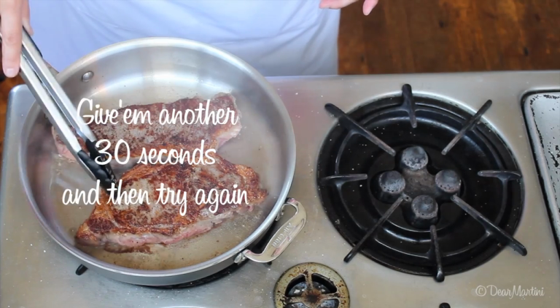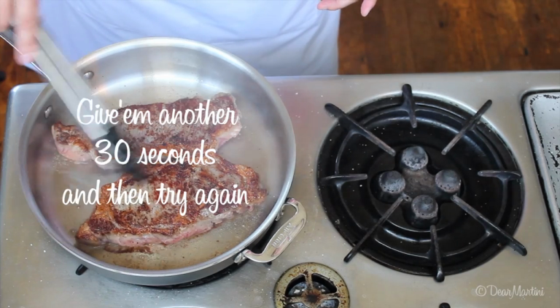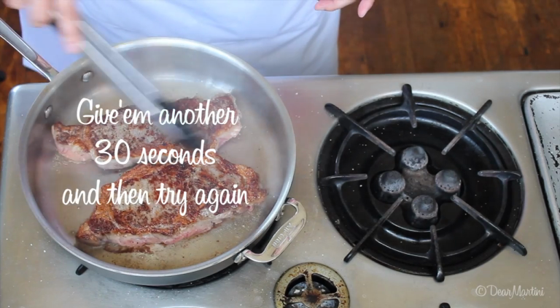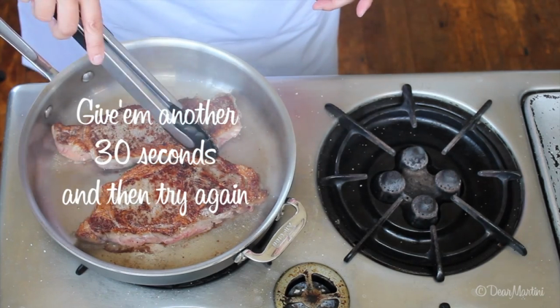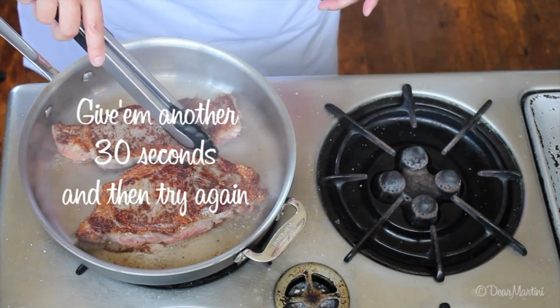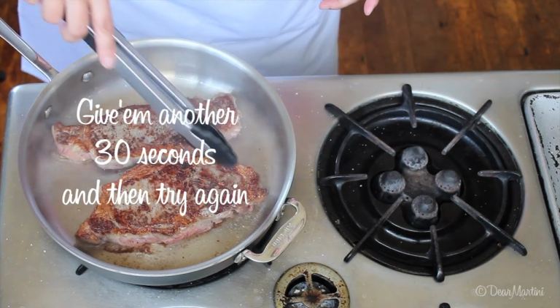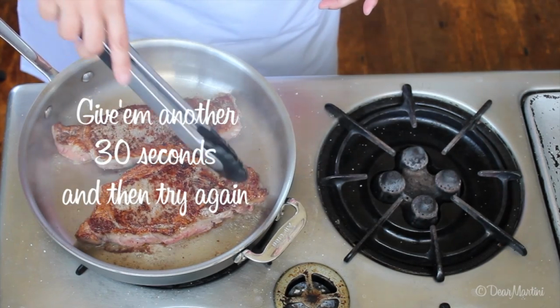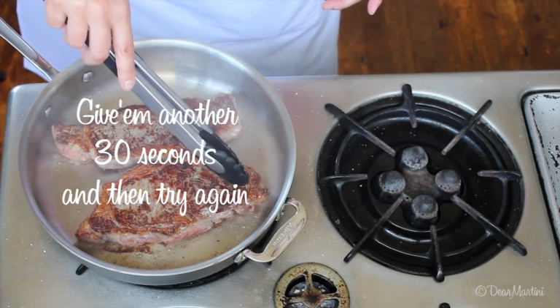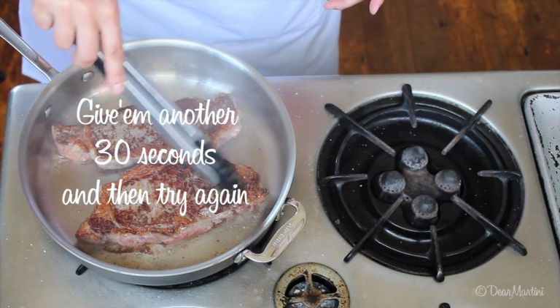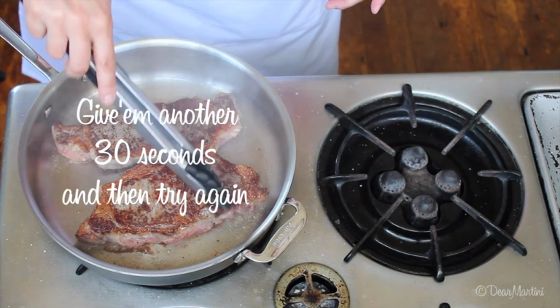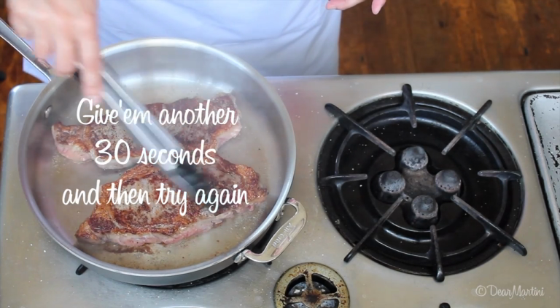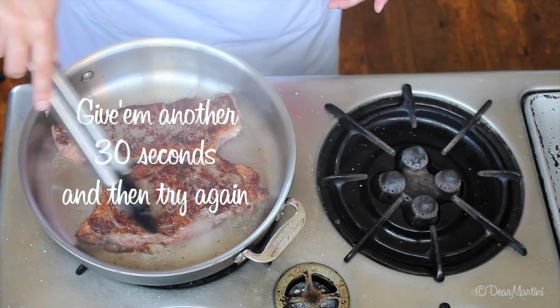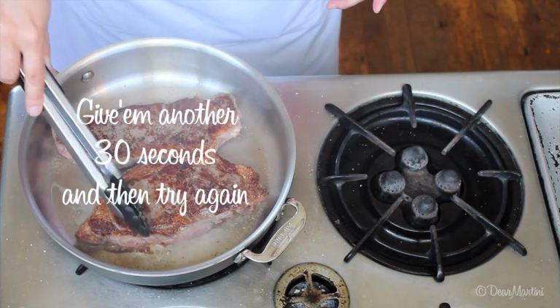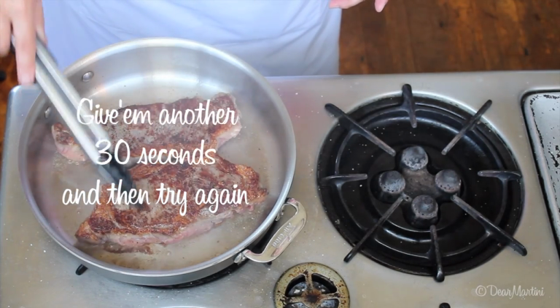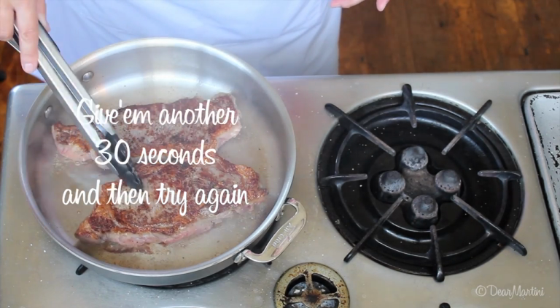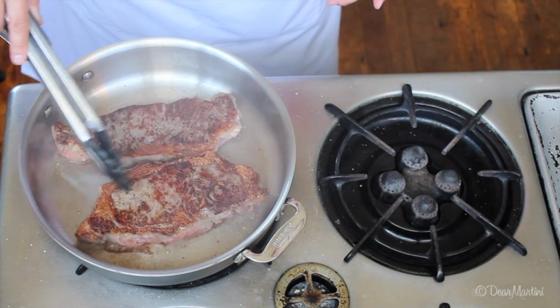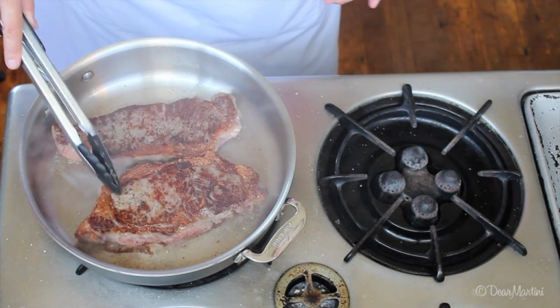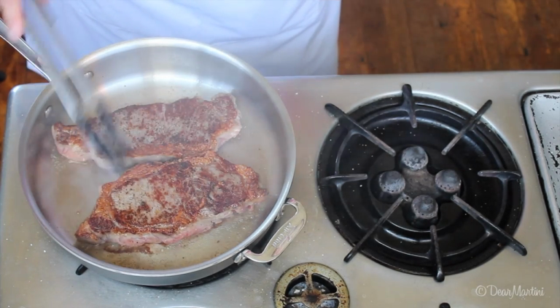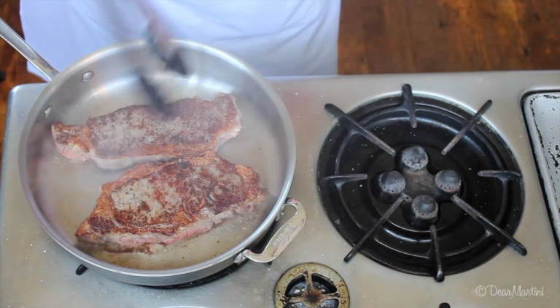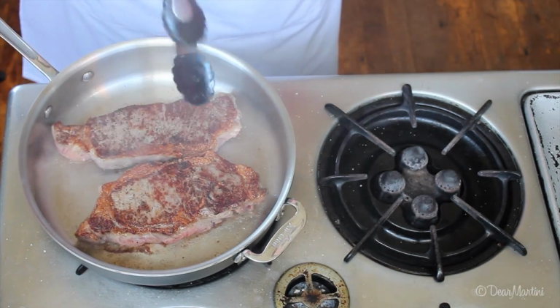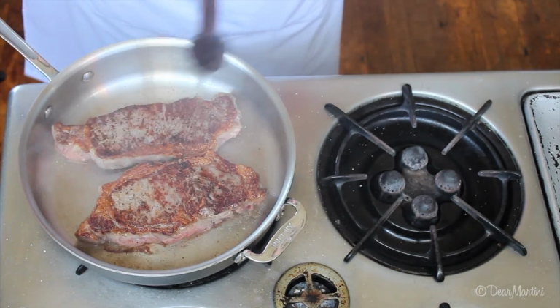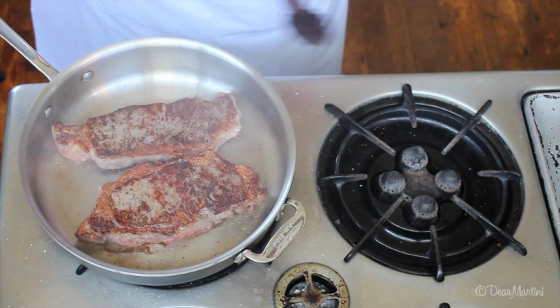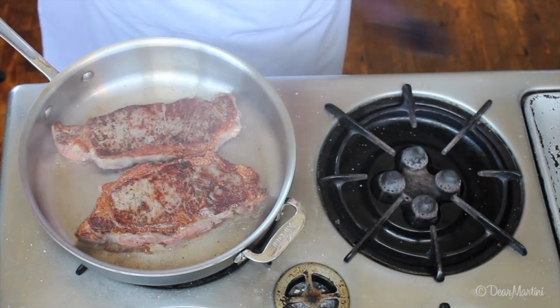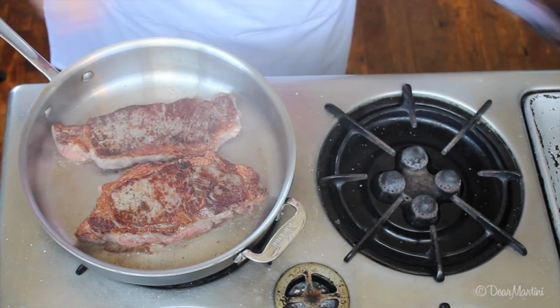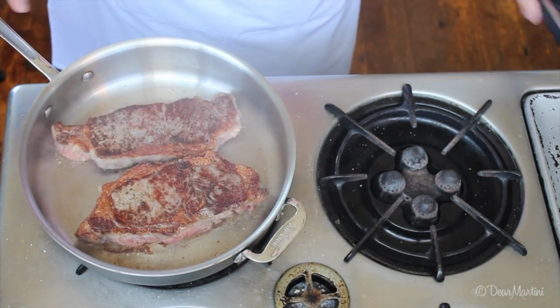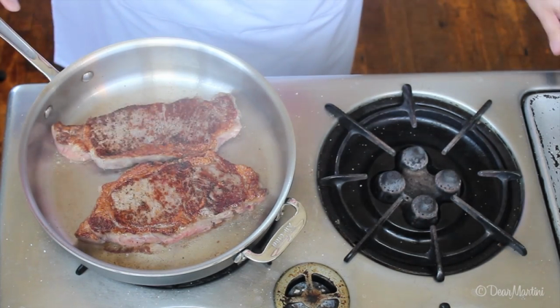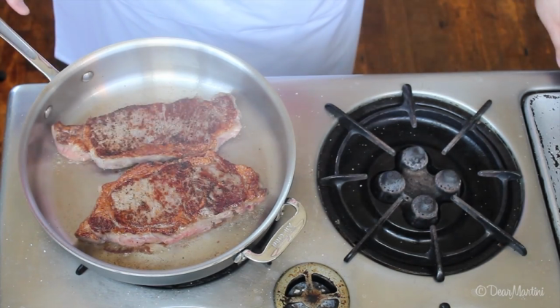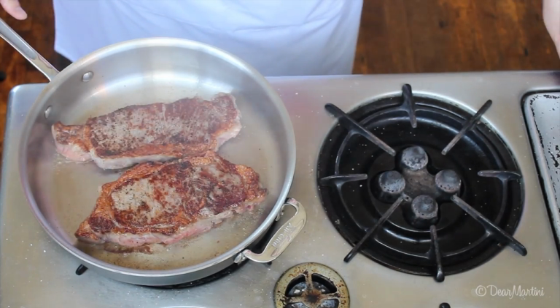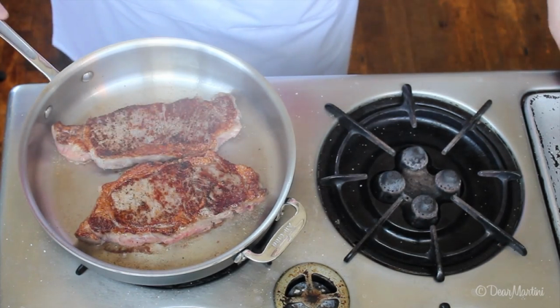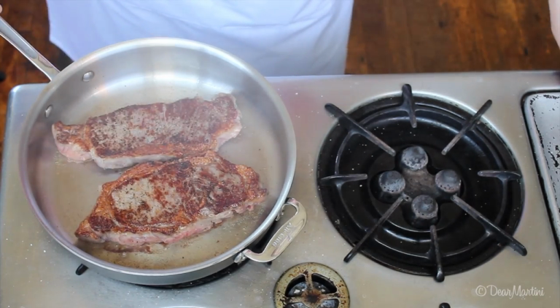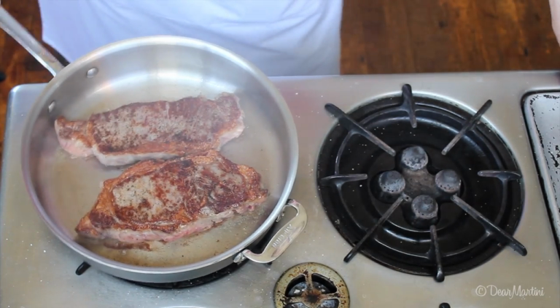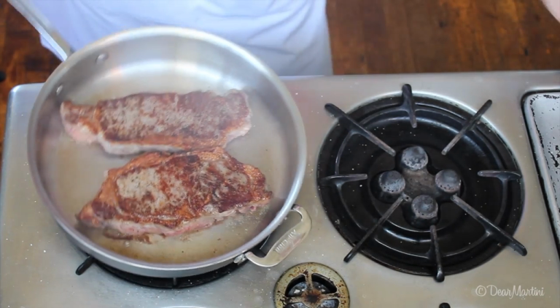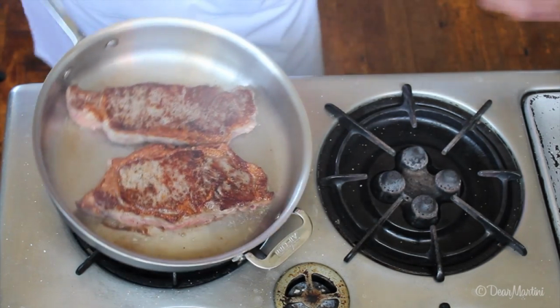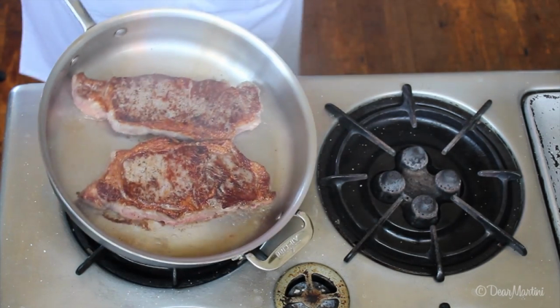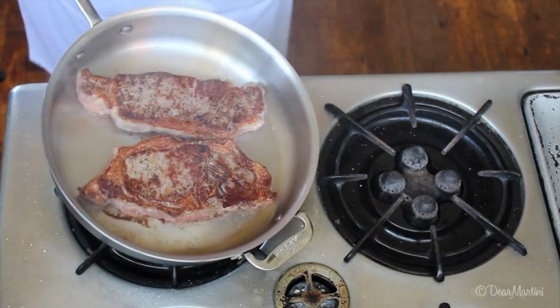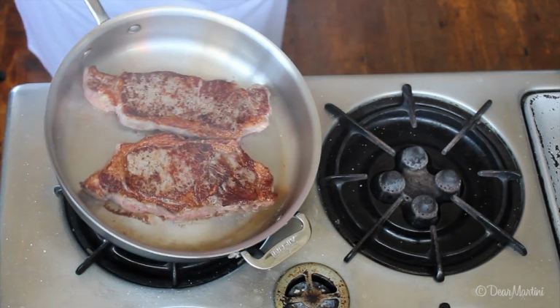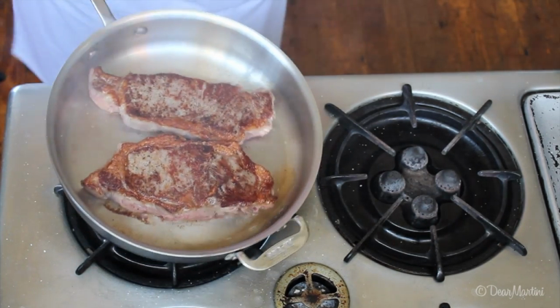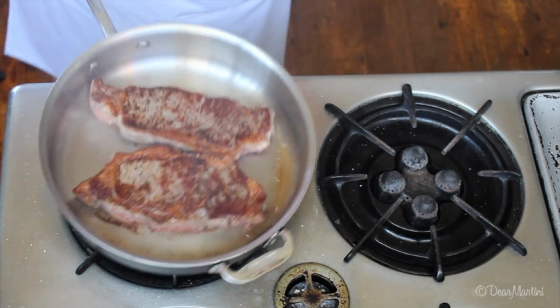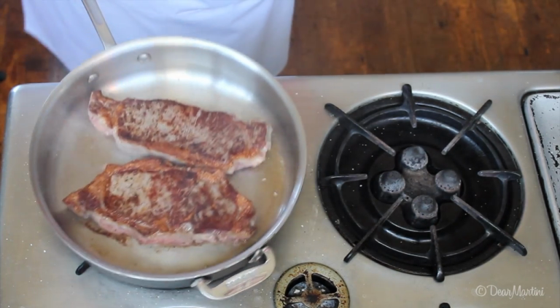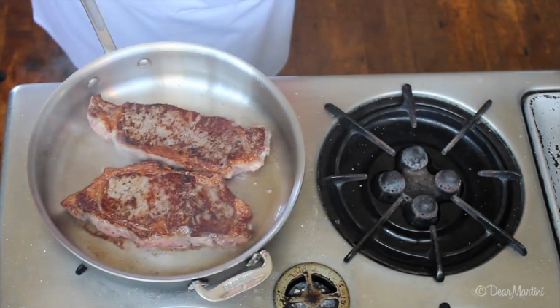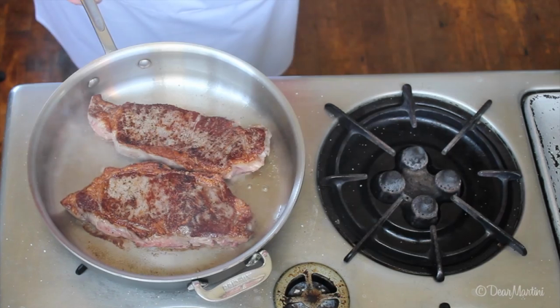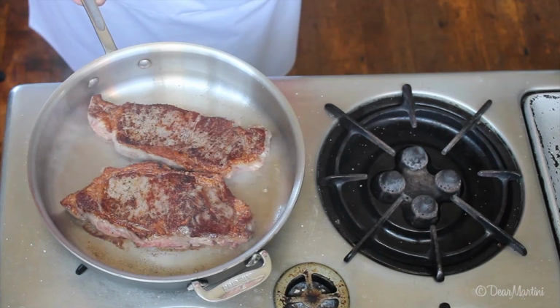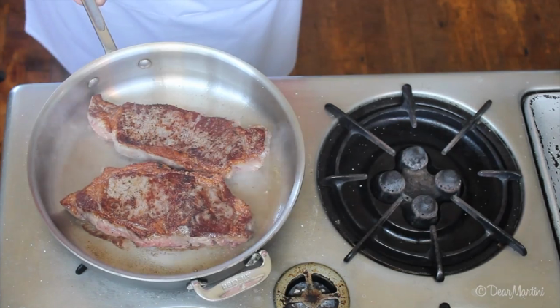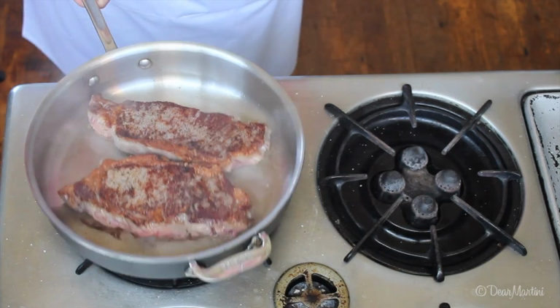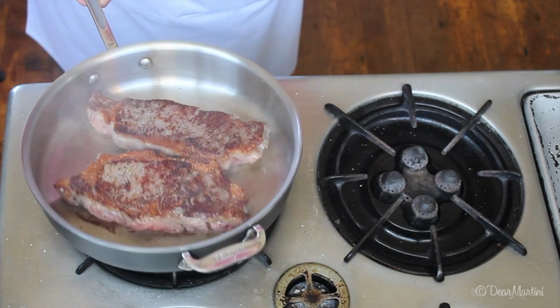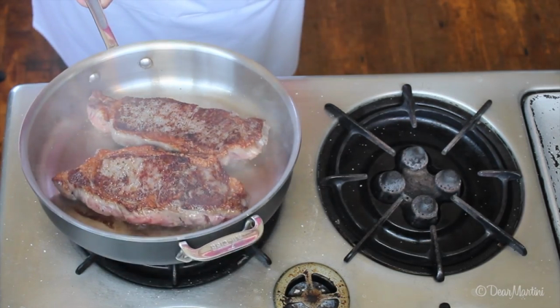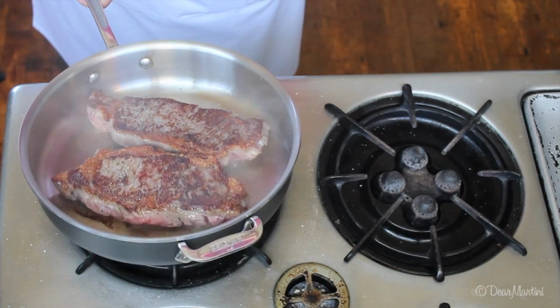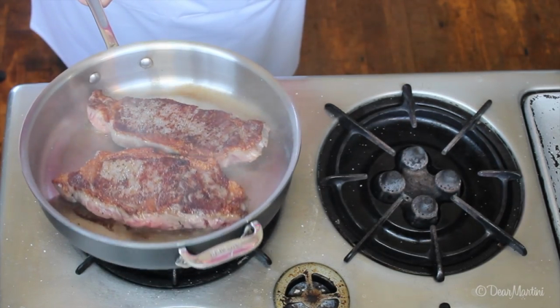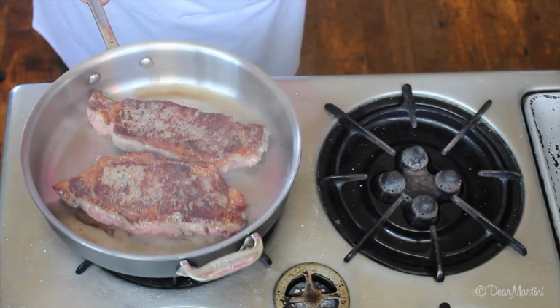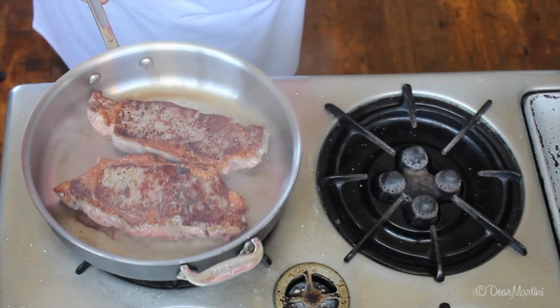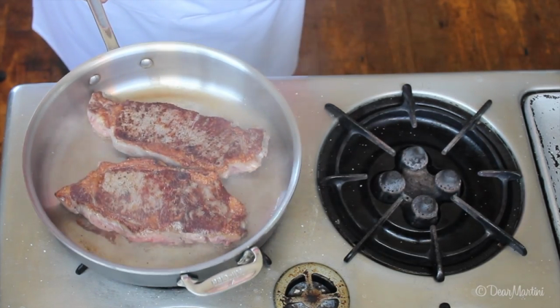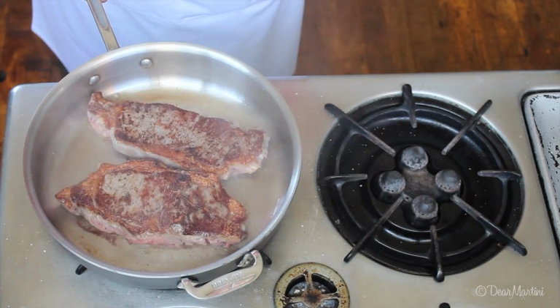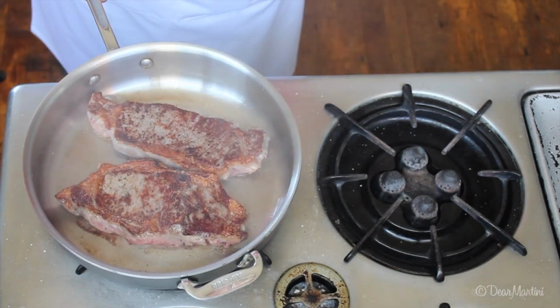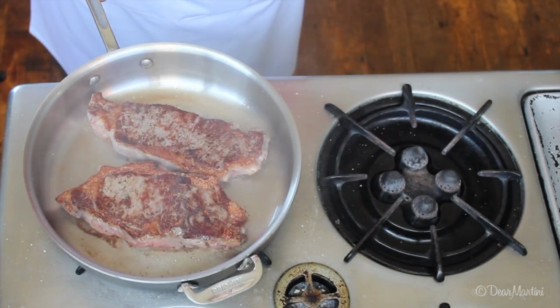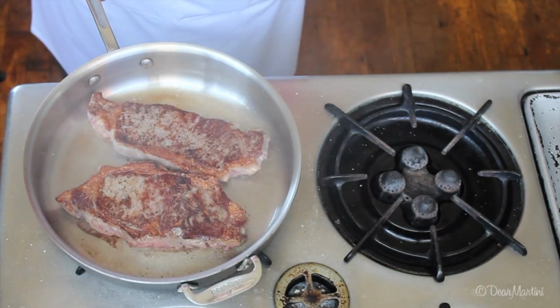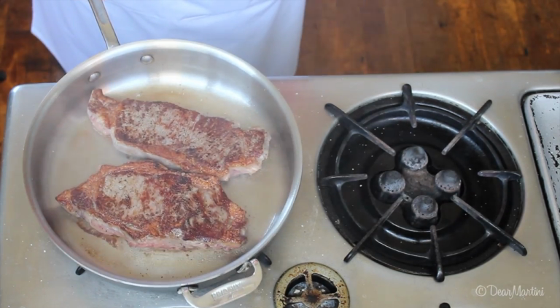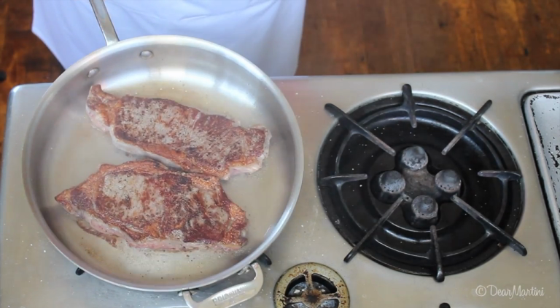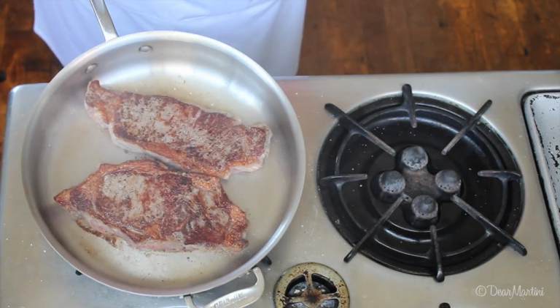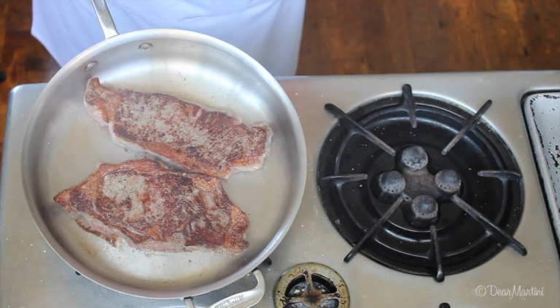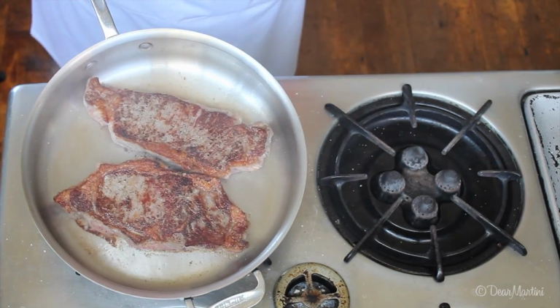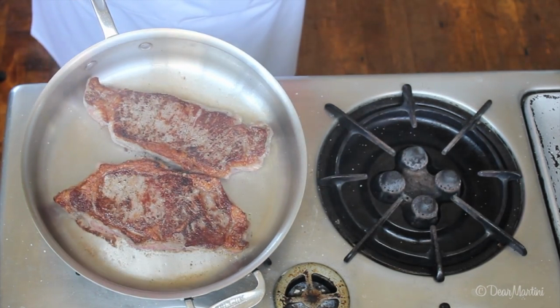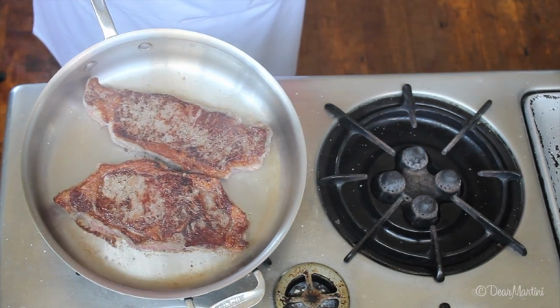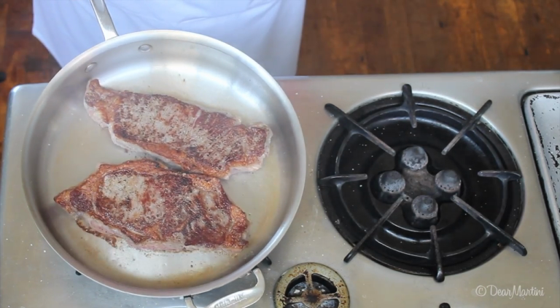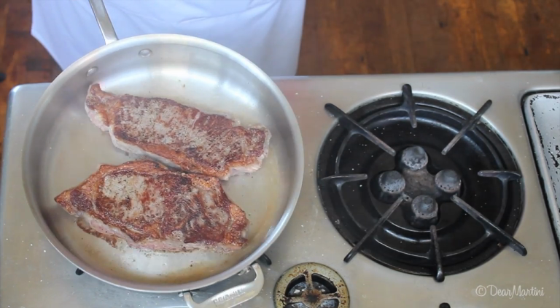Keep an eye on the heat and lower the flame if the pan gets too hot. If the pan burns, we can't make a sauce from the drippings.